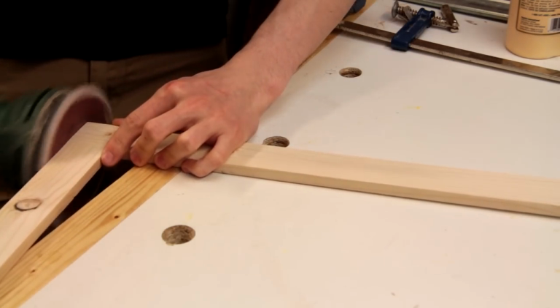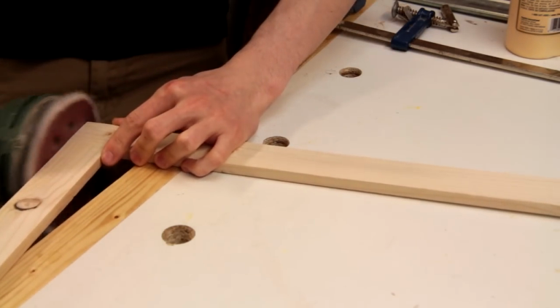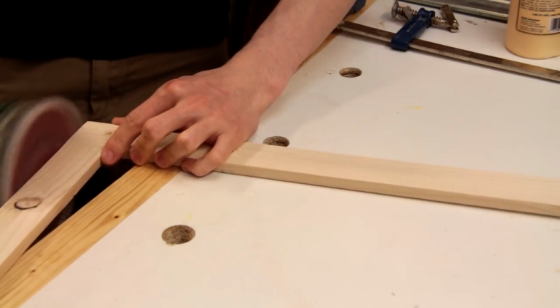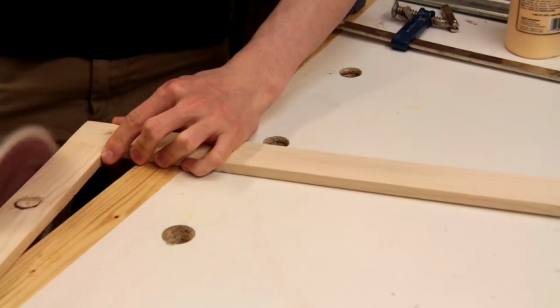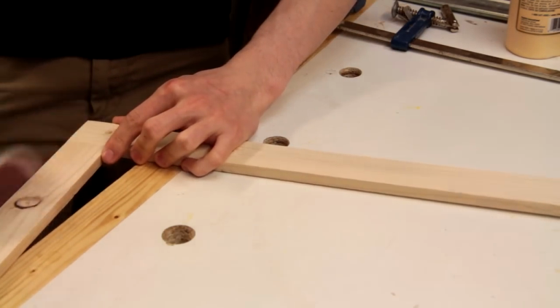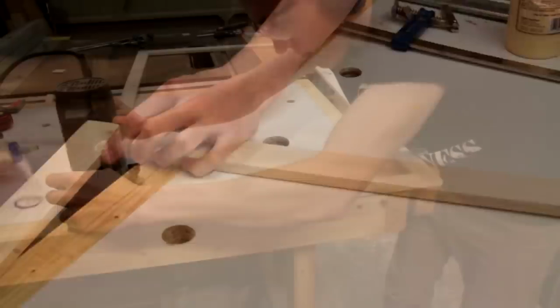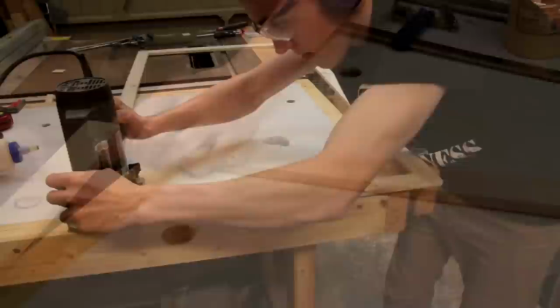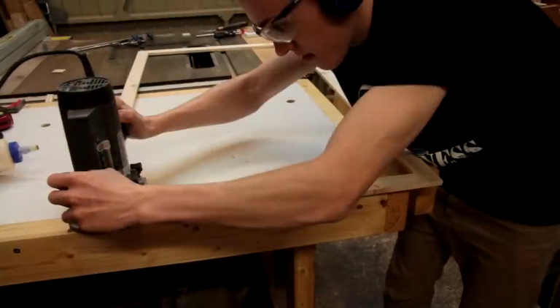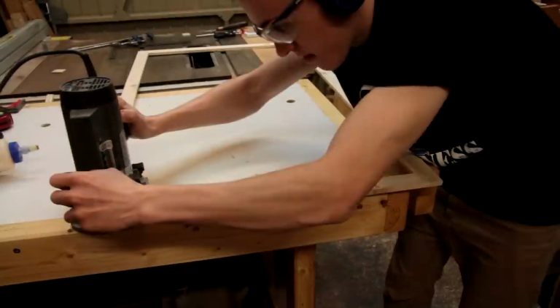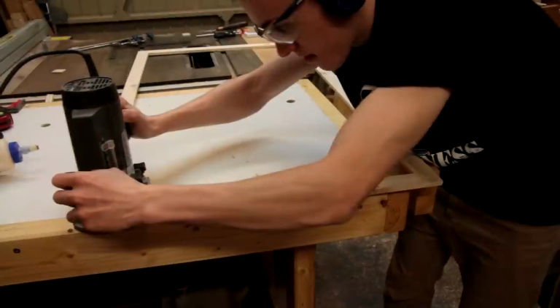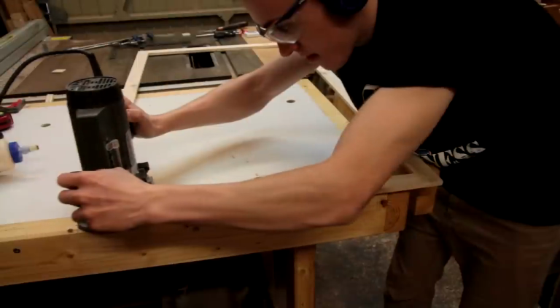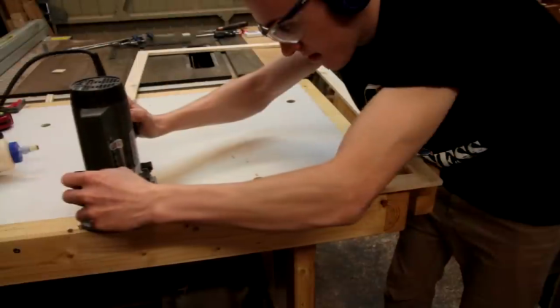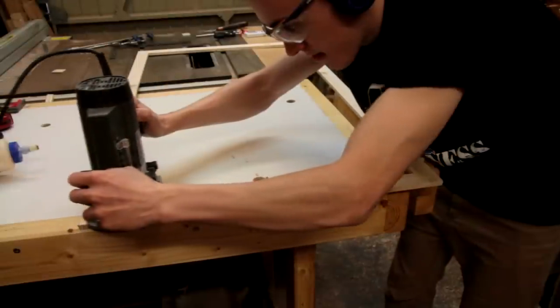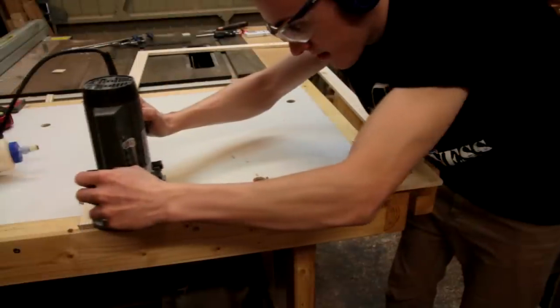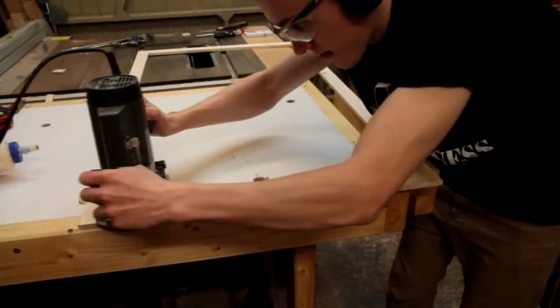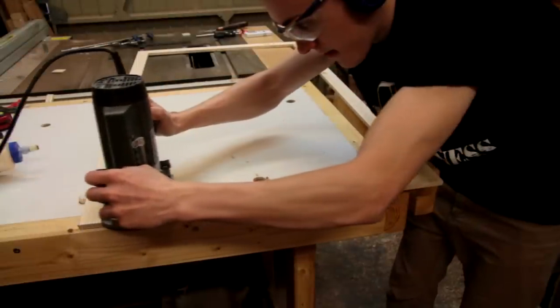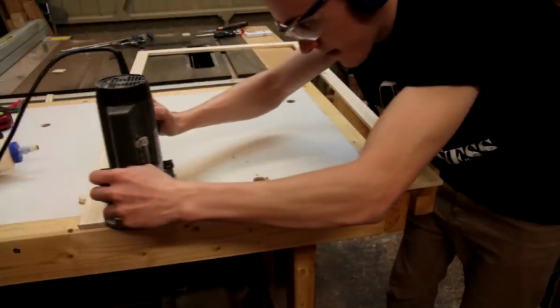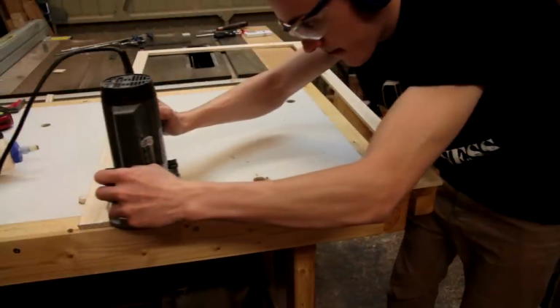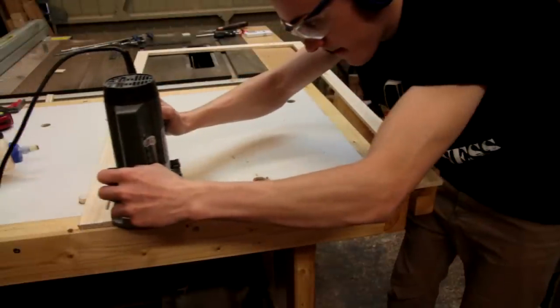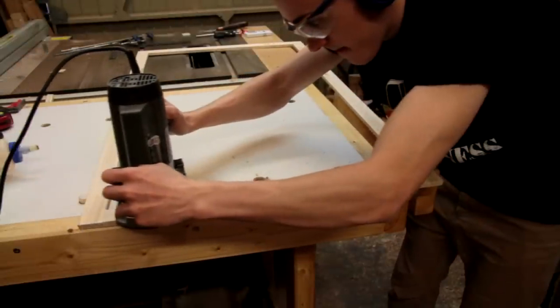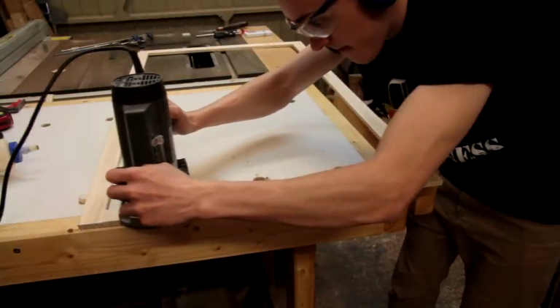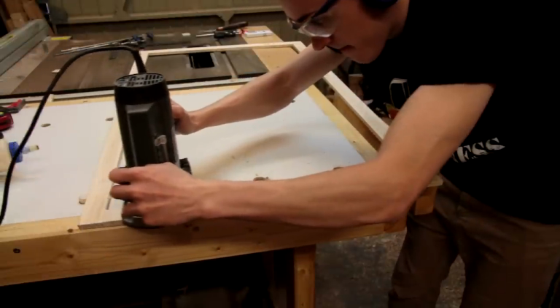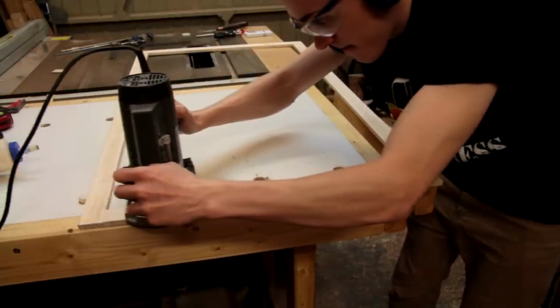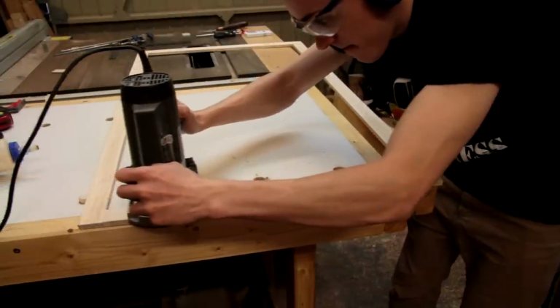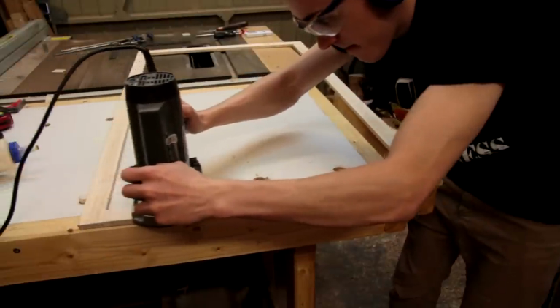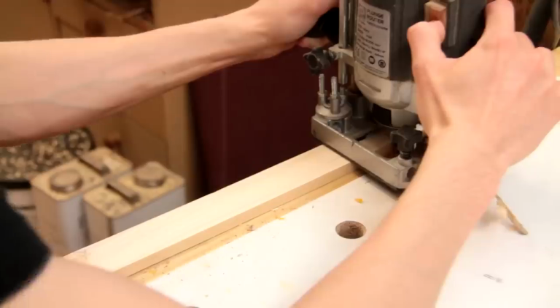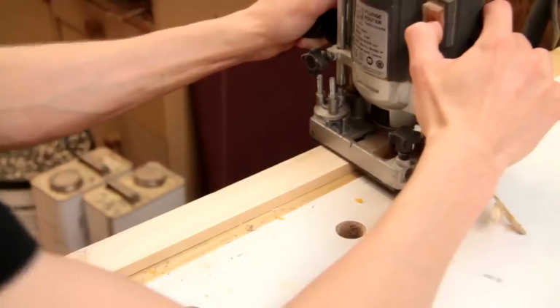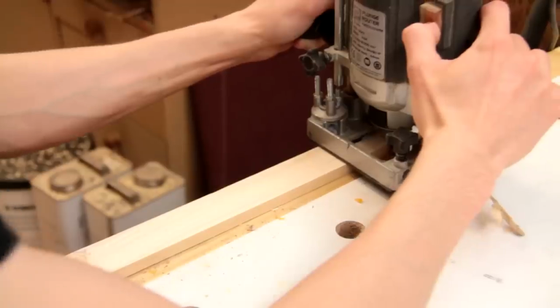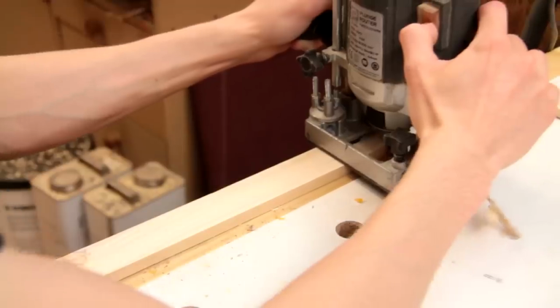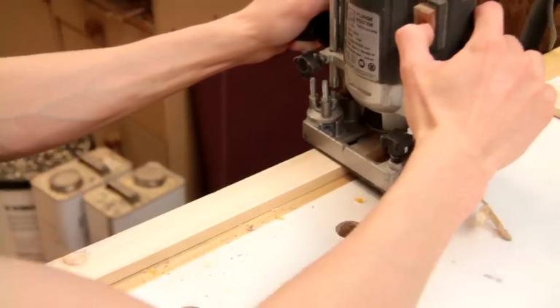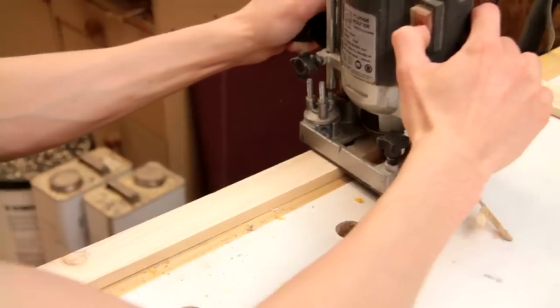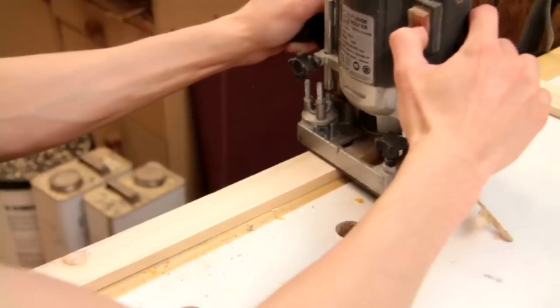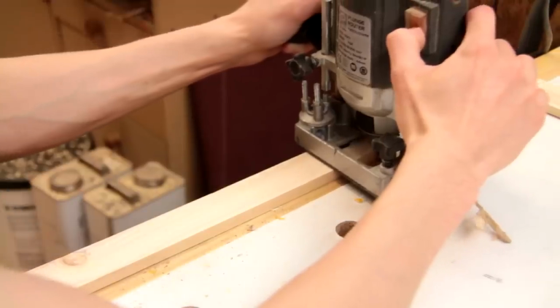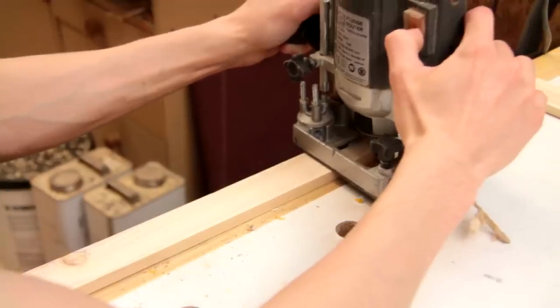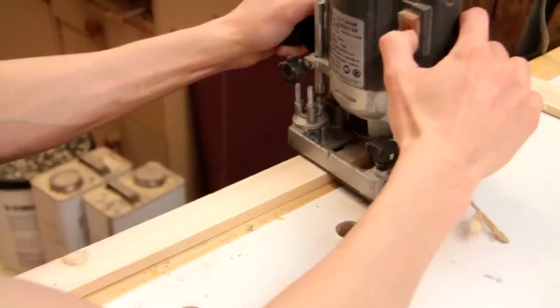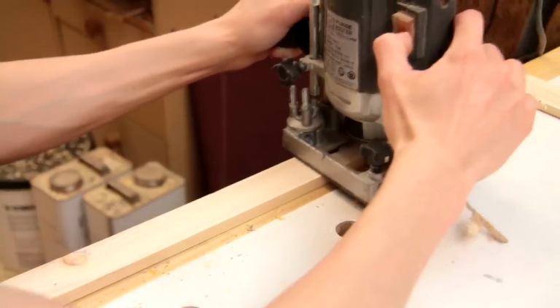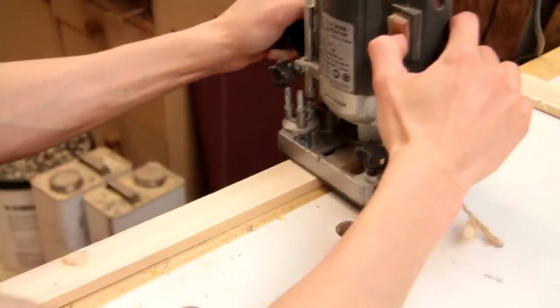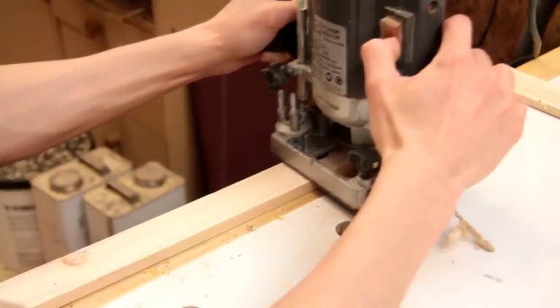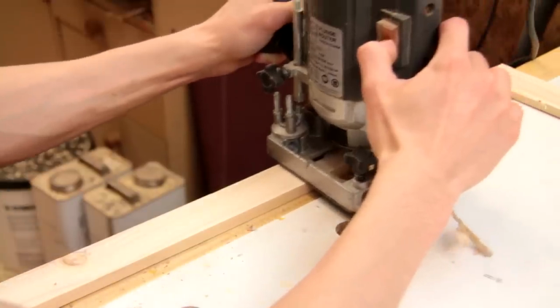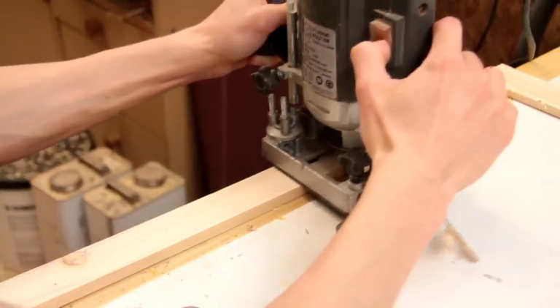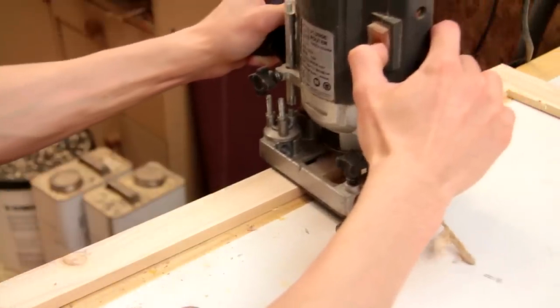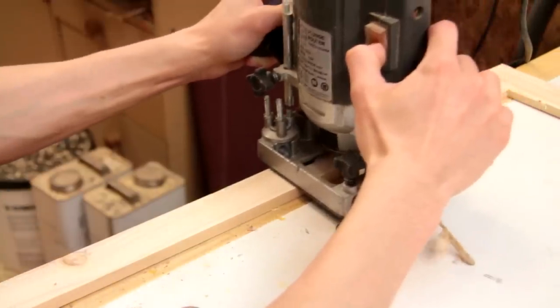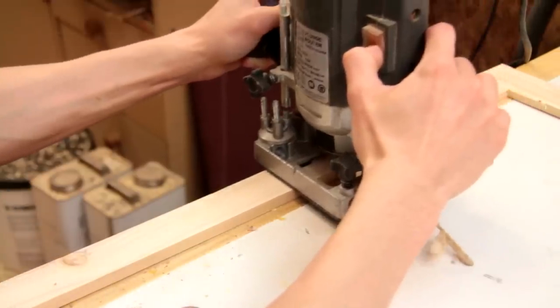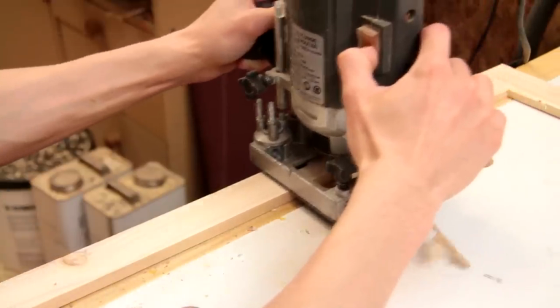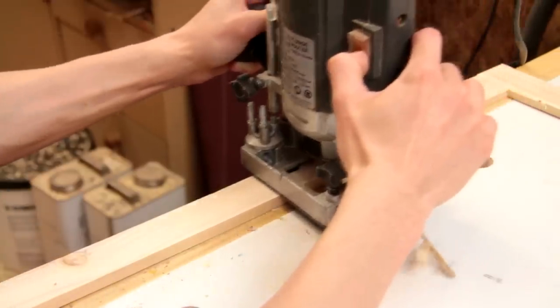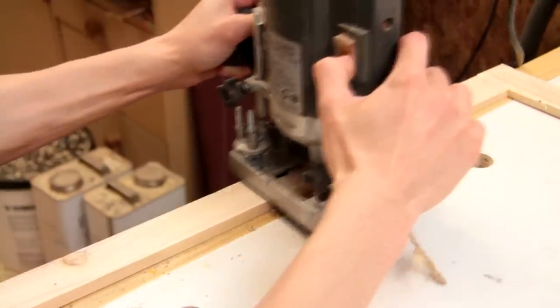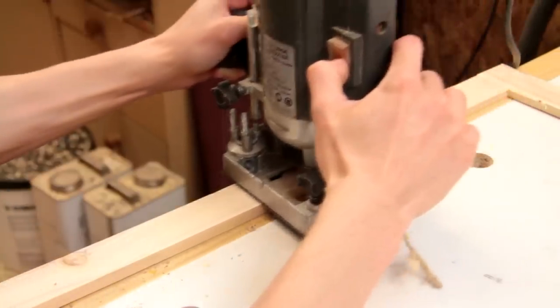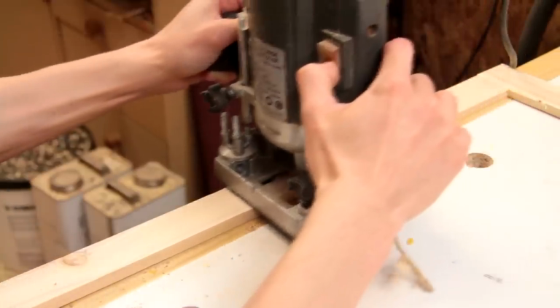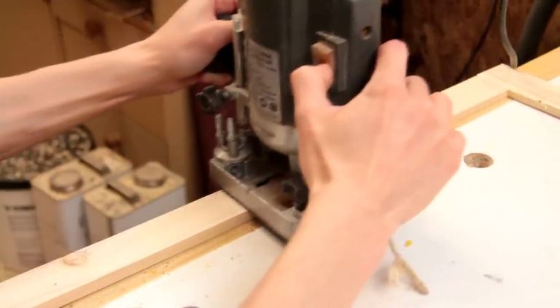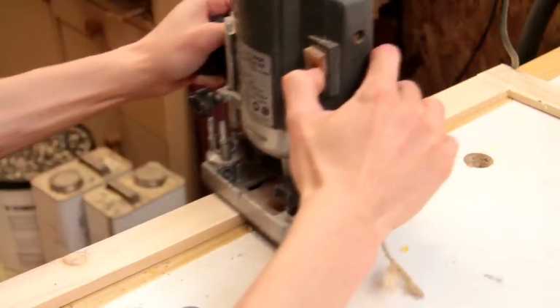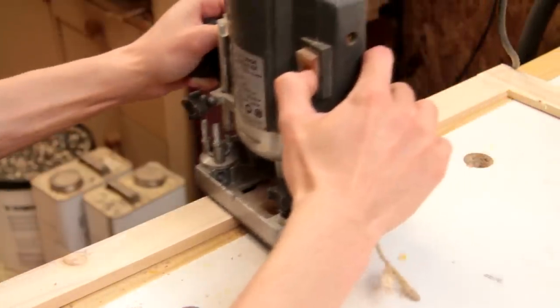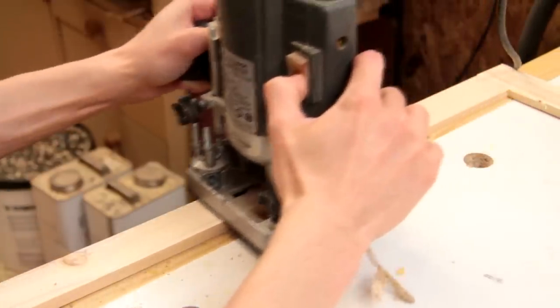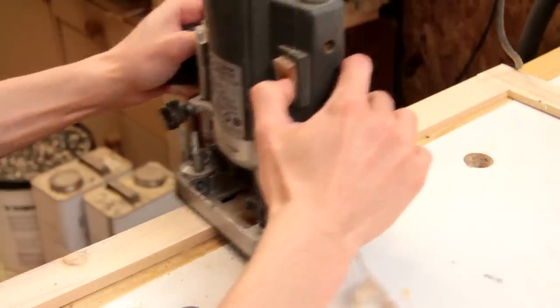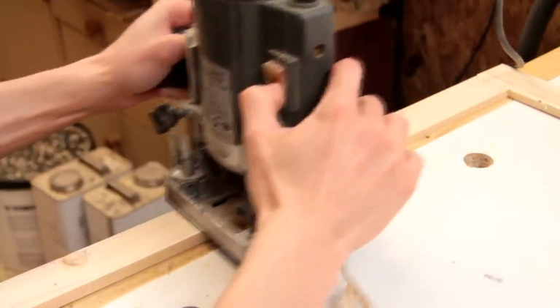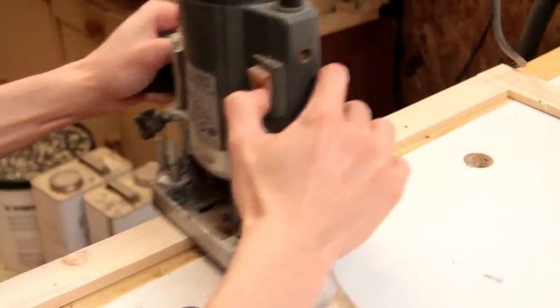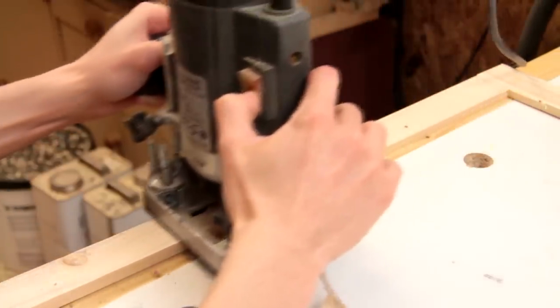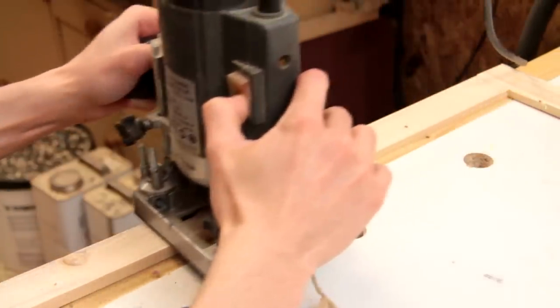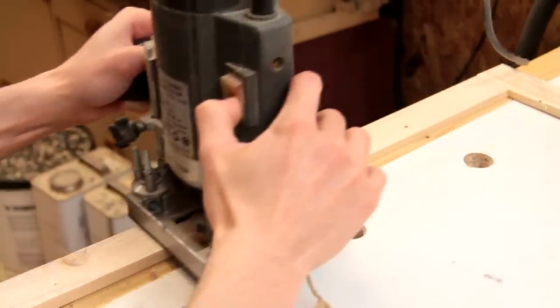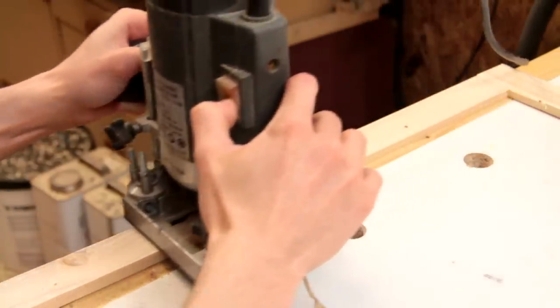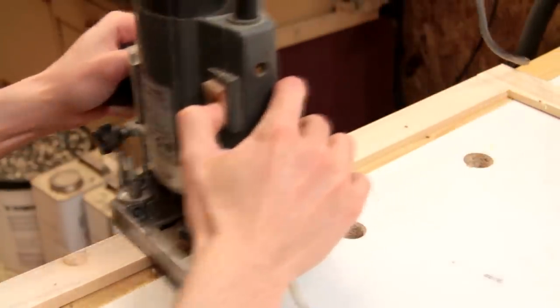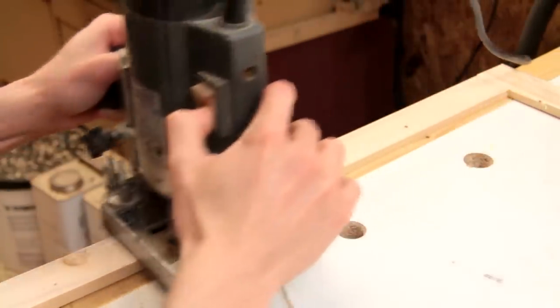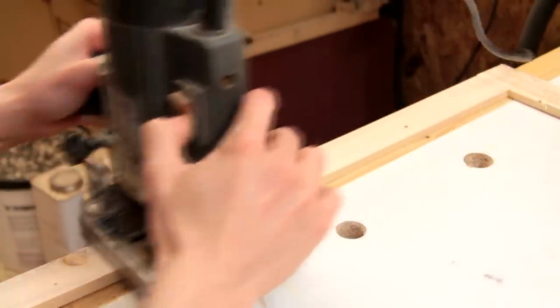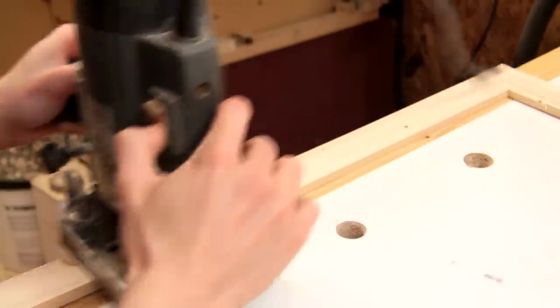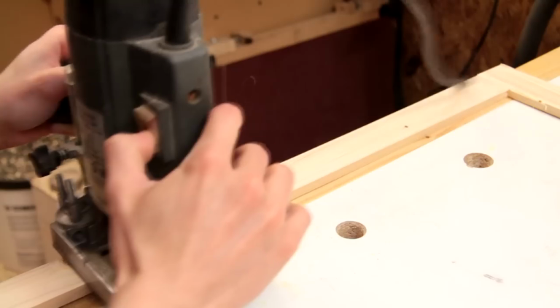Just before I apply a coat of paint I'm routing a small chamfer on the inside edge to help it blend in with the window frame.